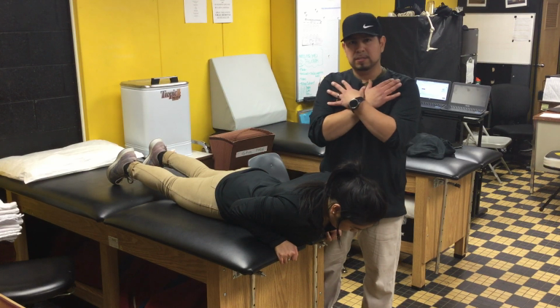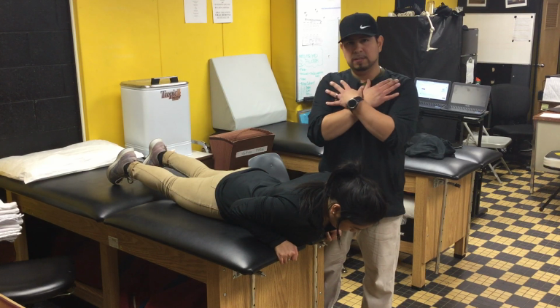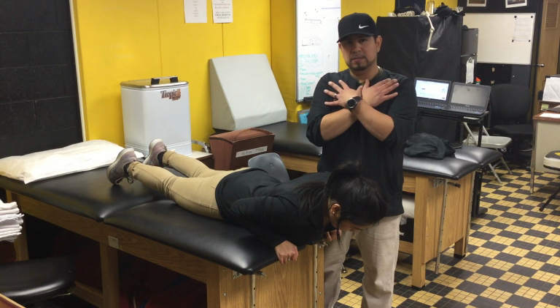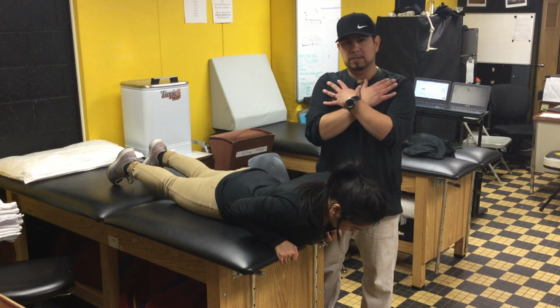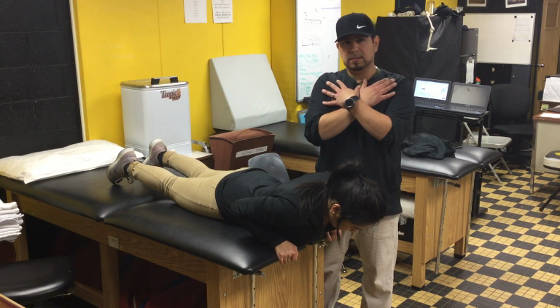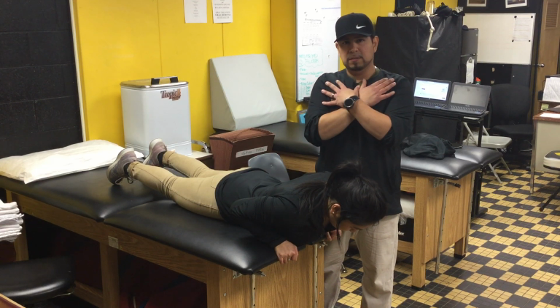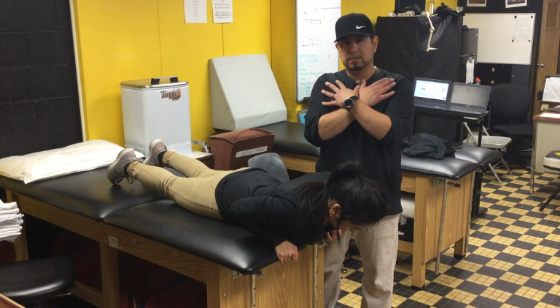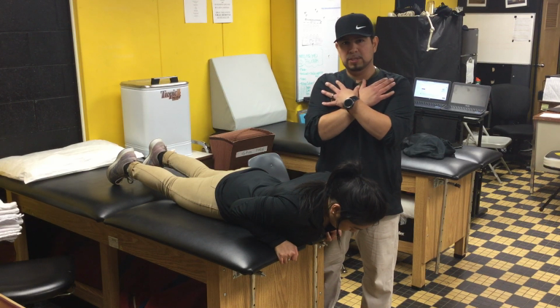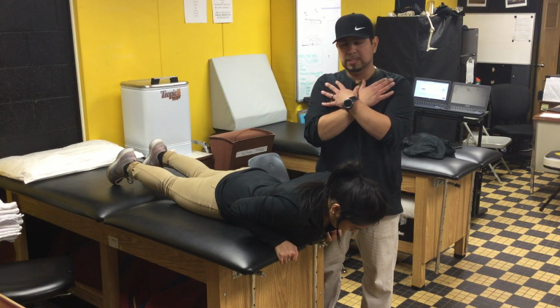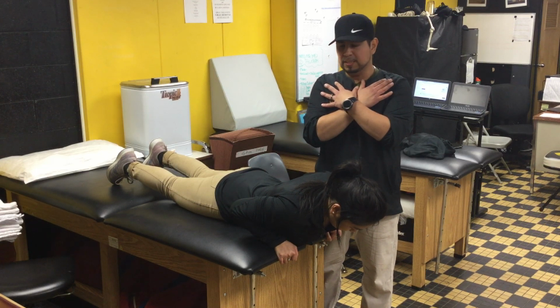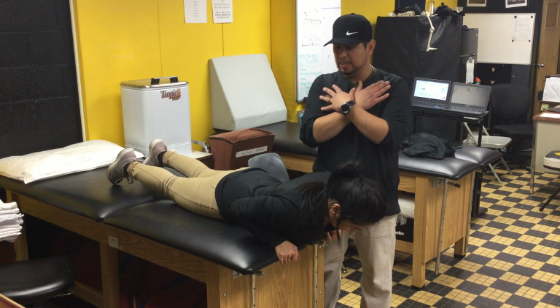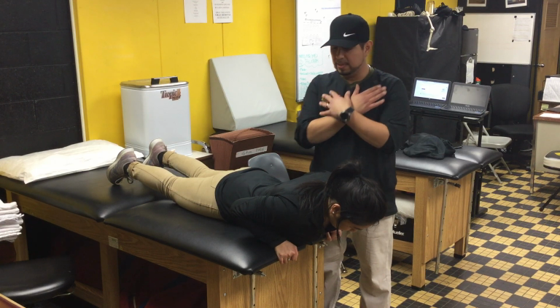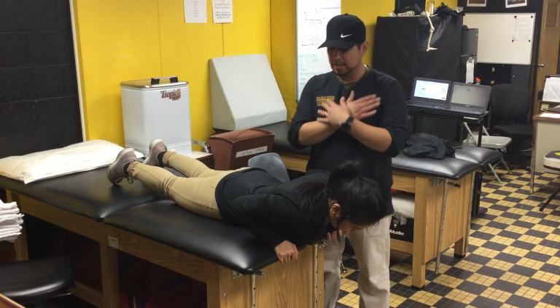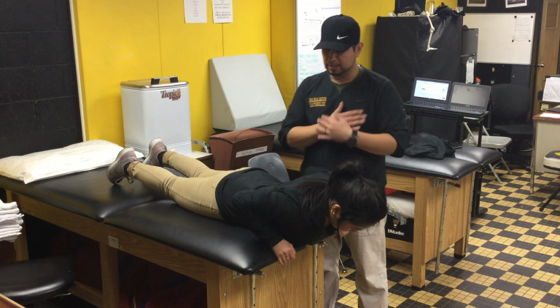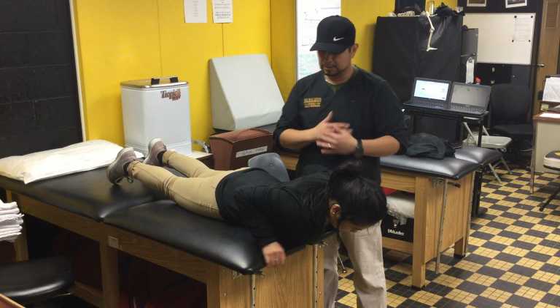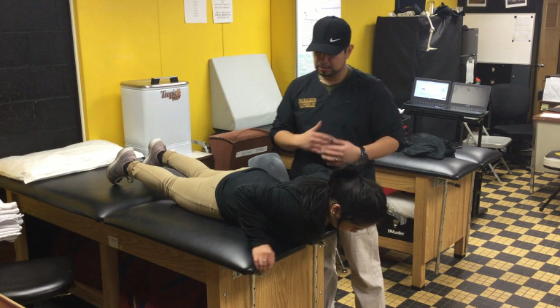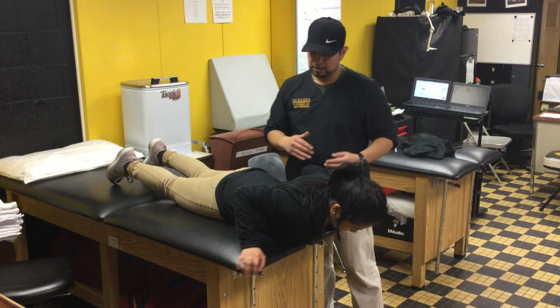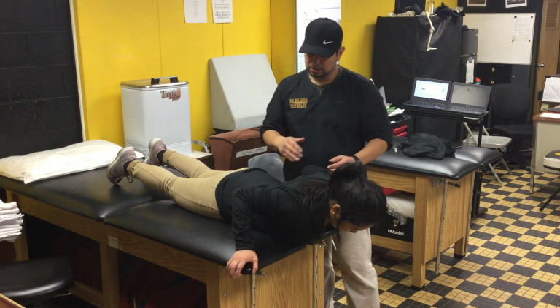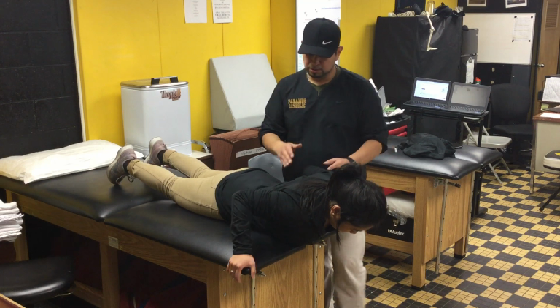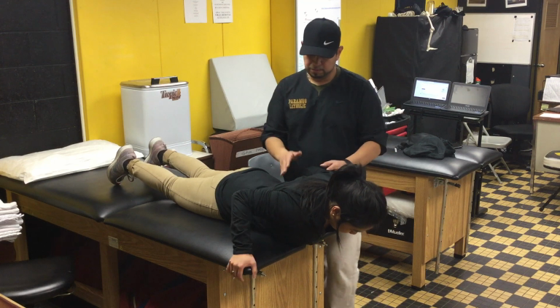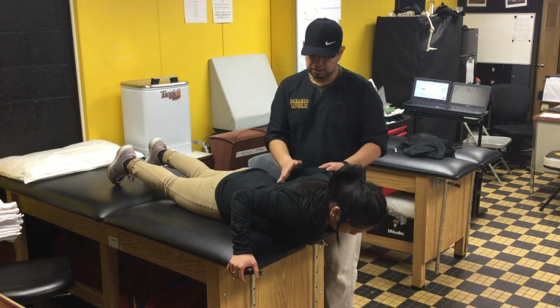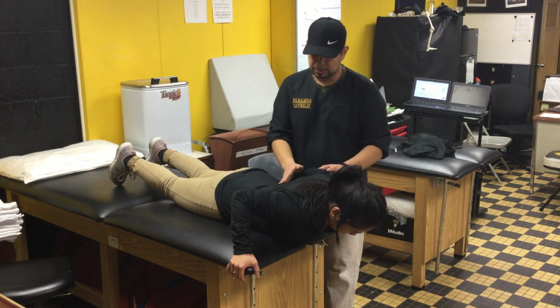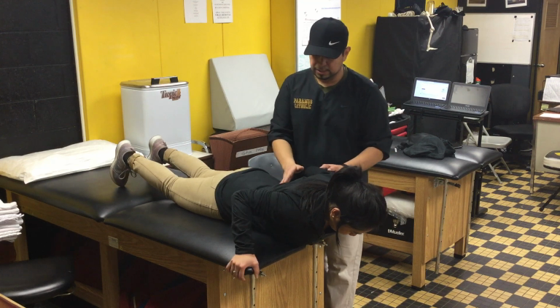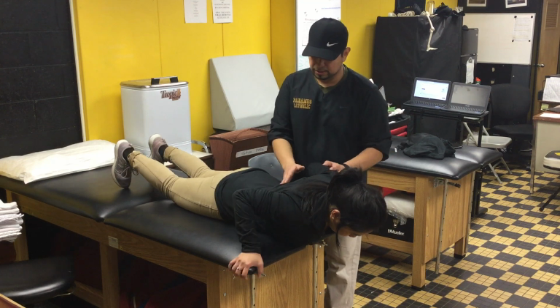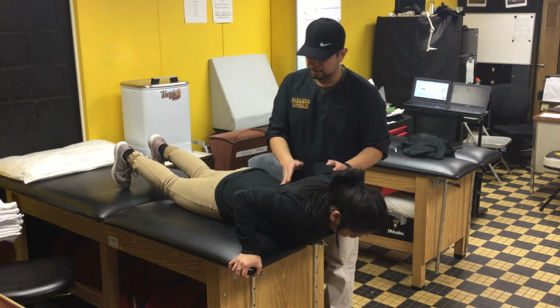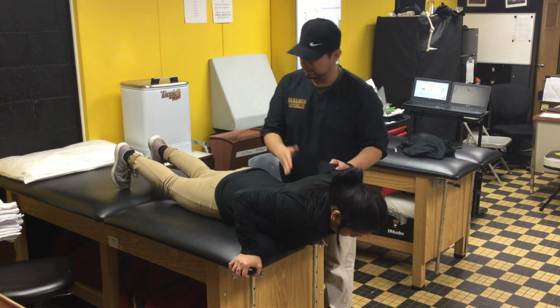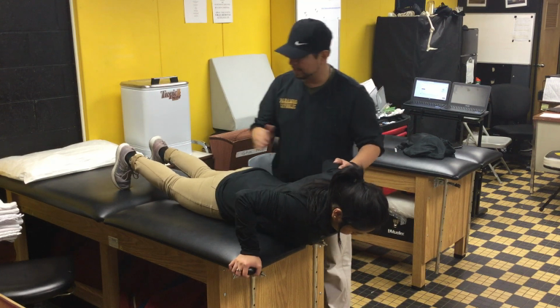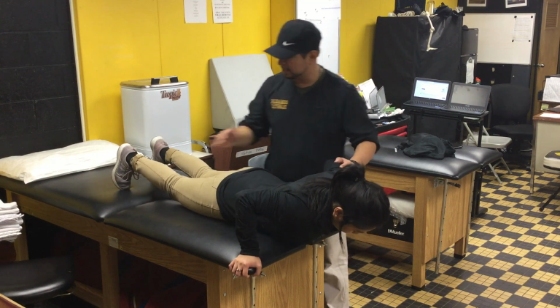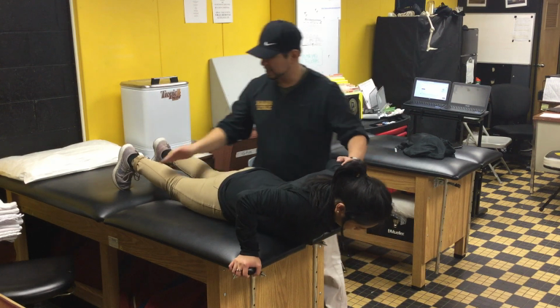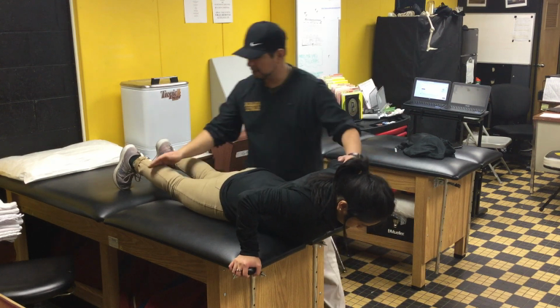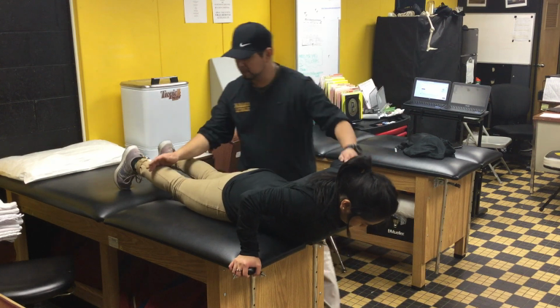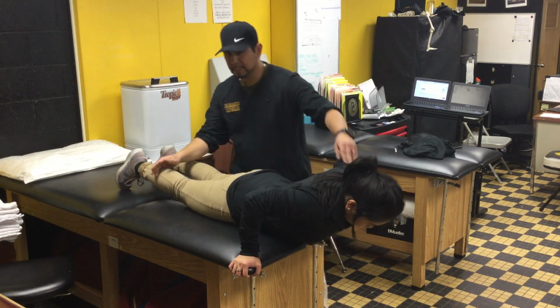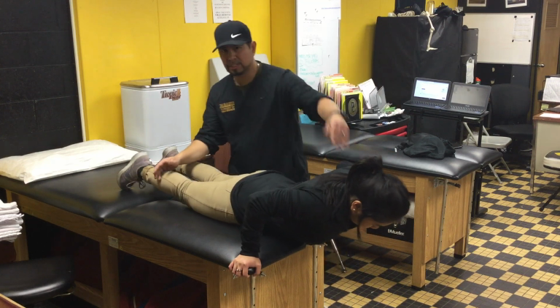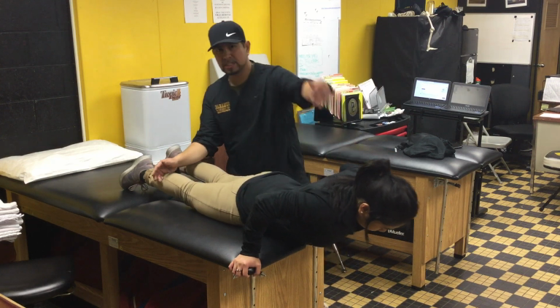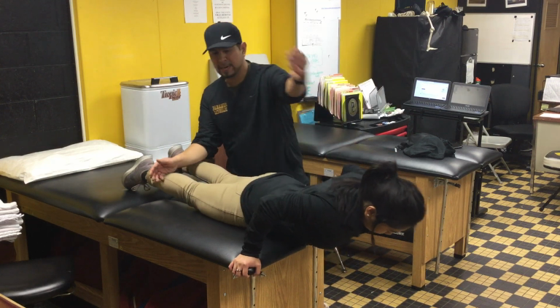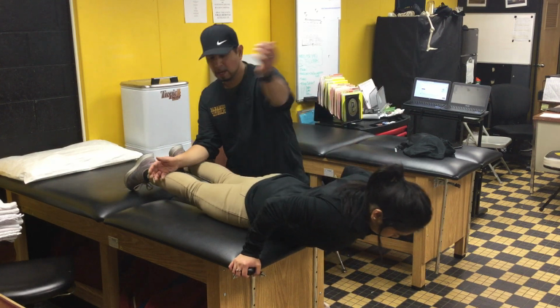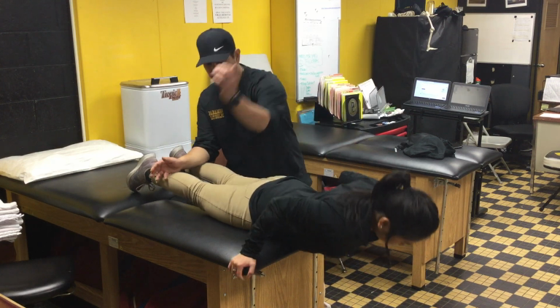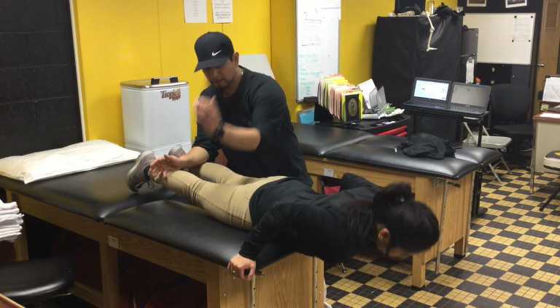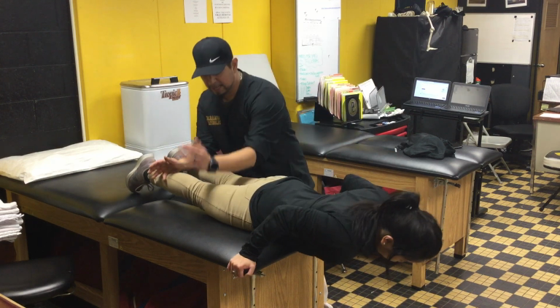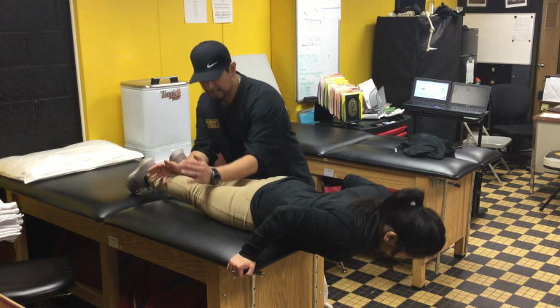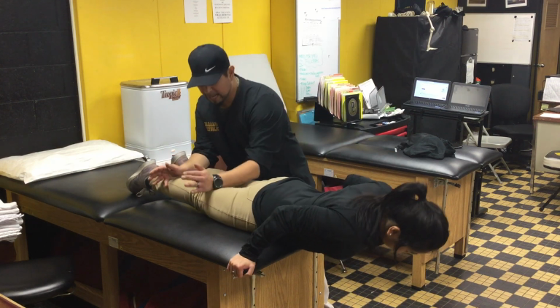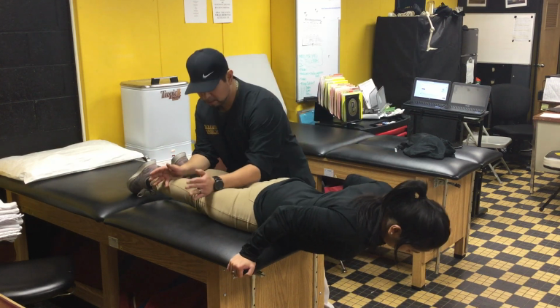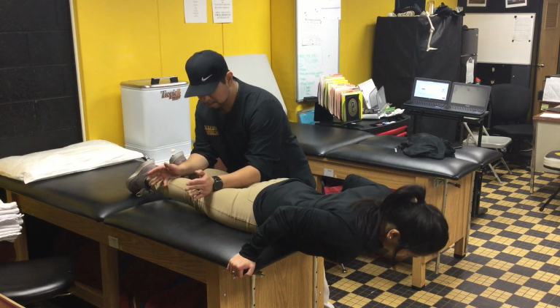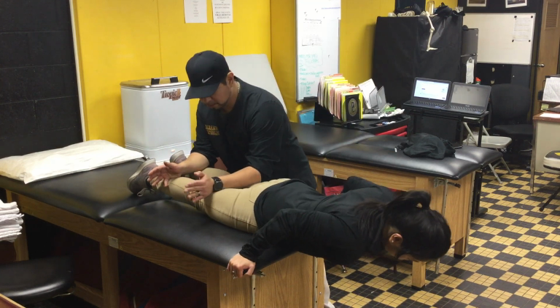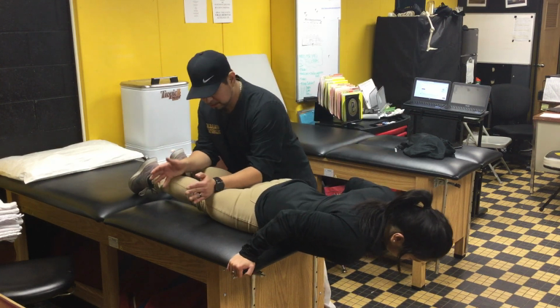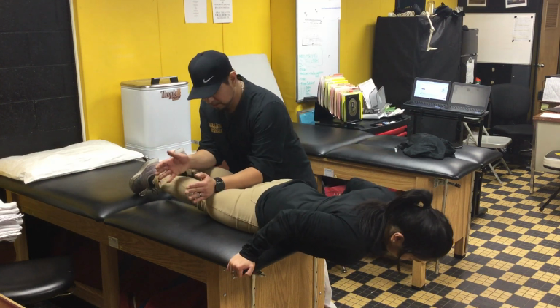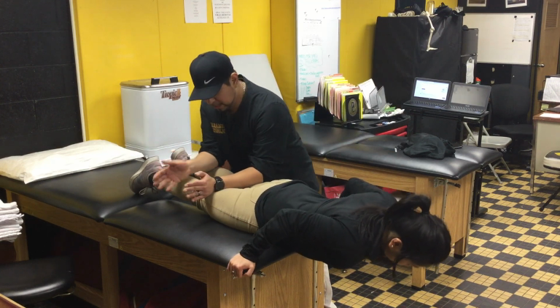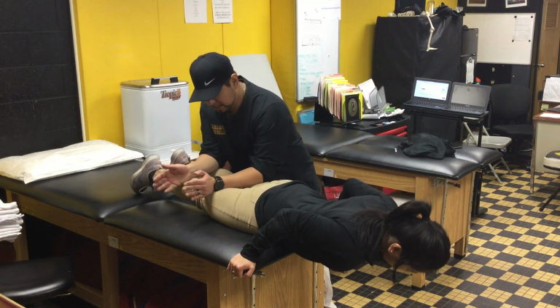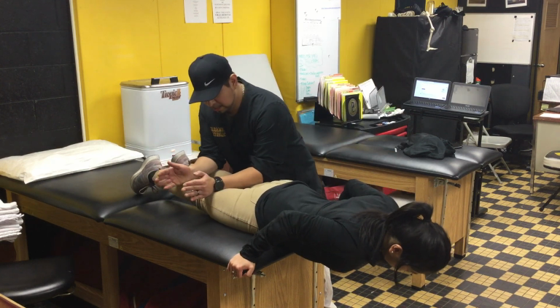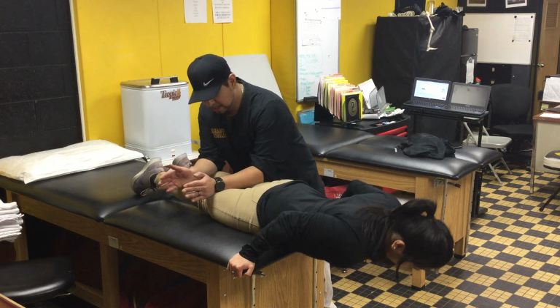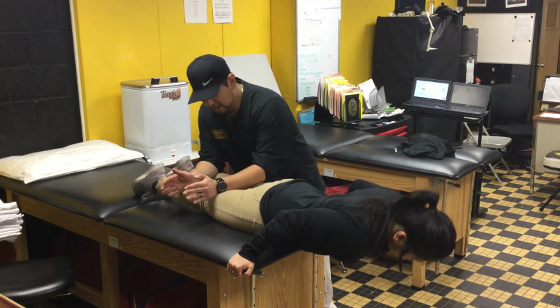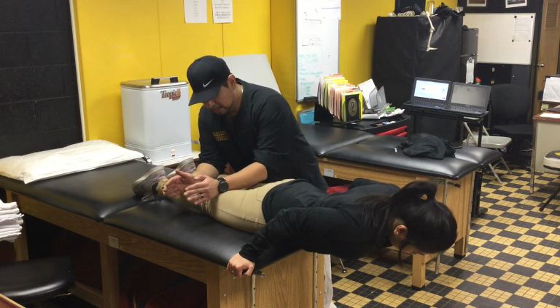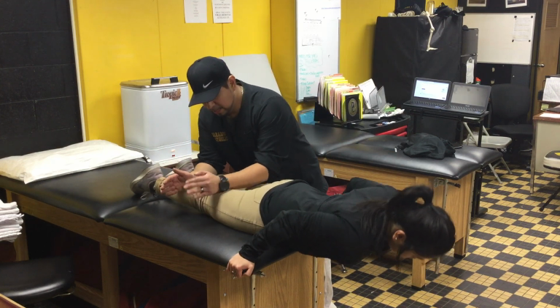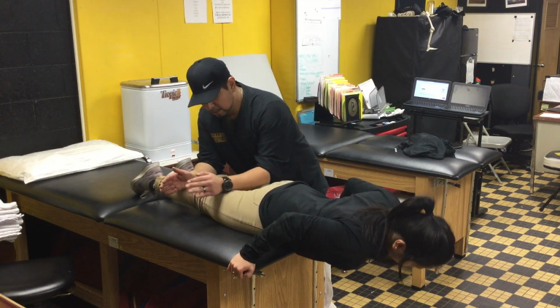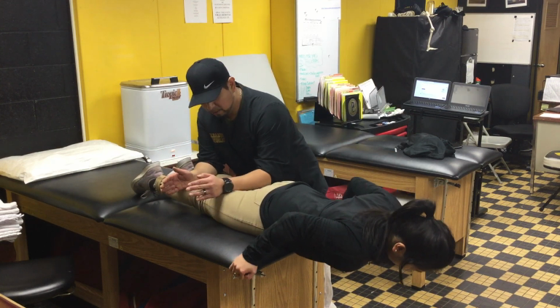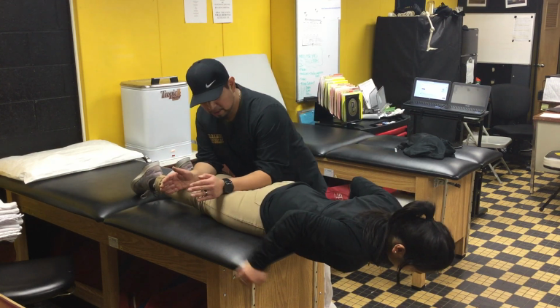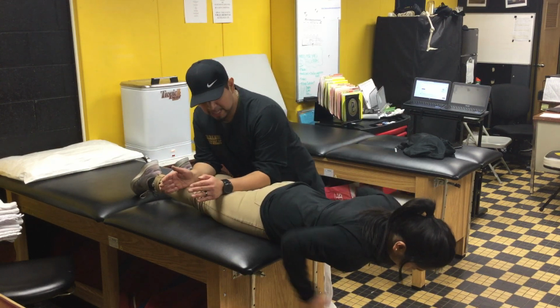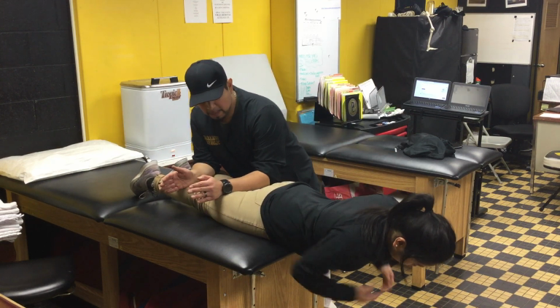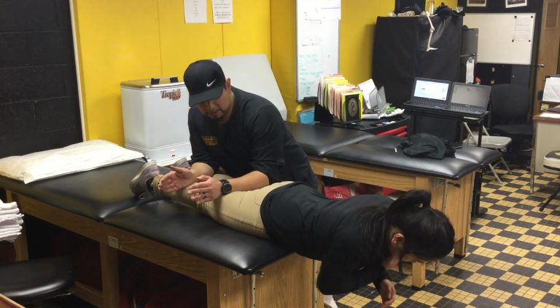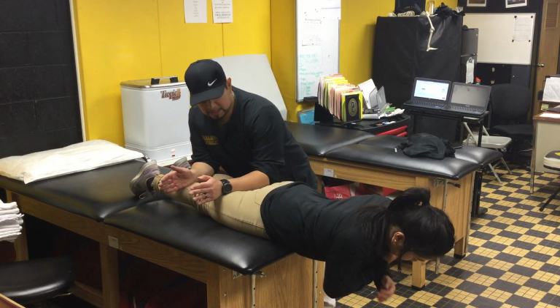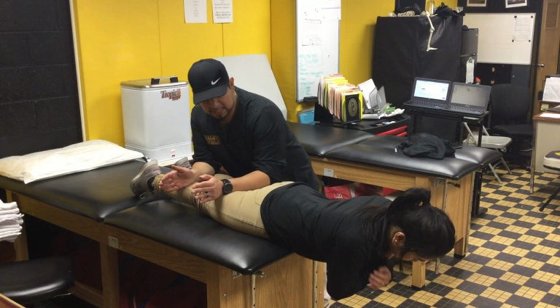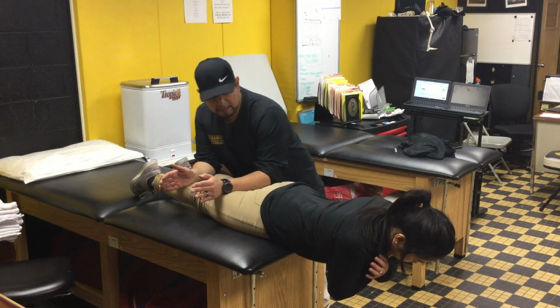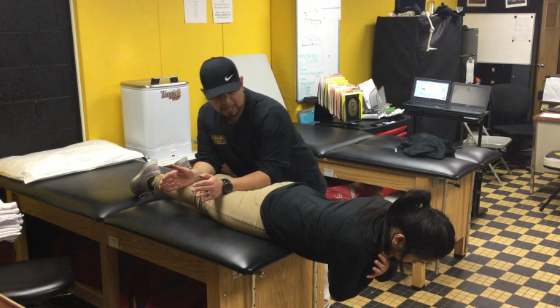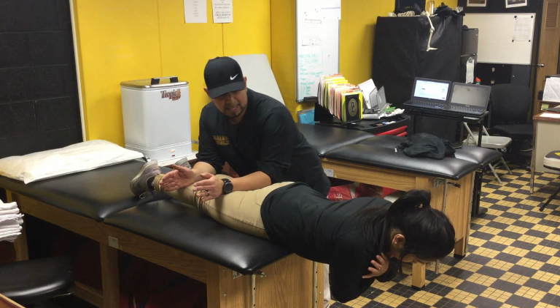So if Christina could get into that position, I'll provide a counter force right here in order to keep her stabilized.